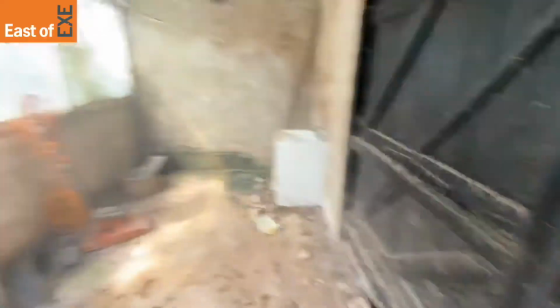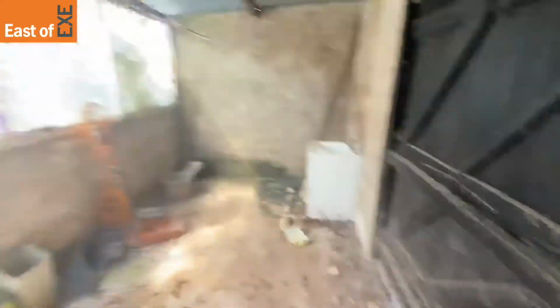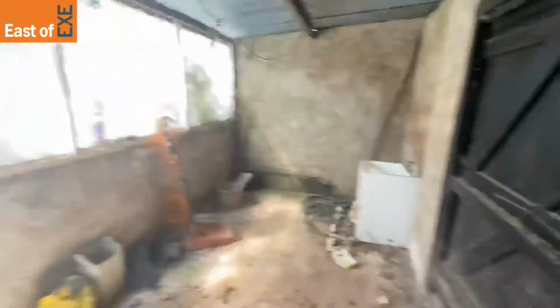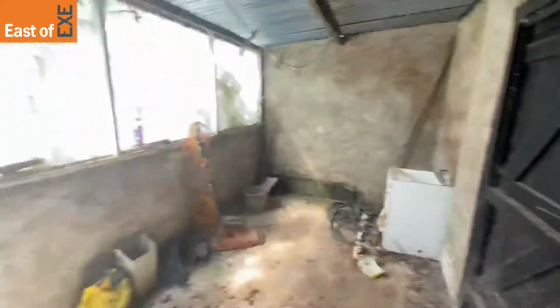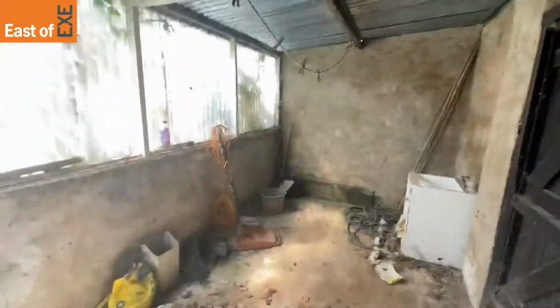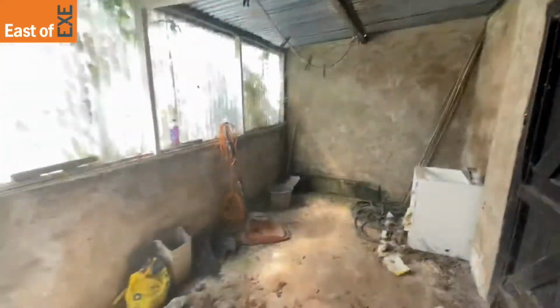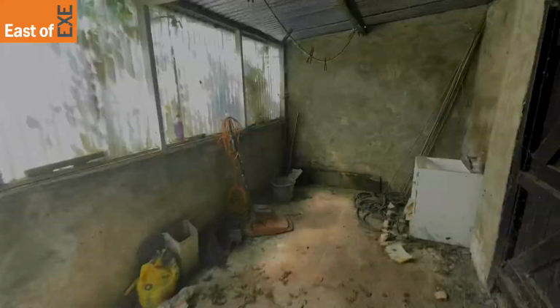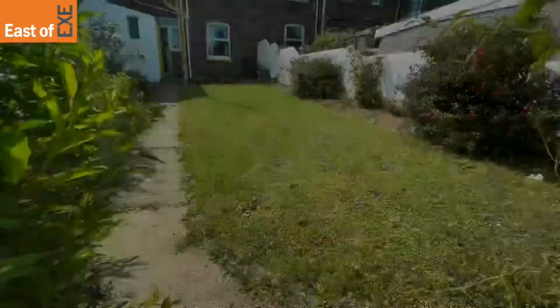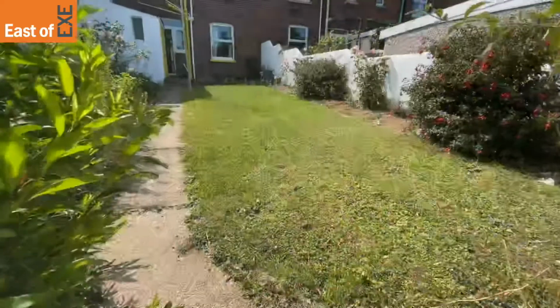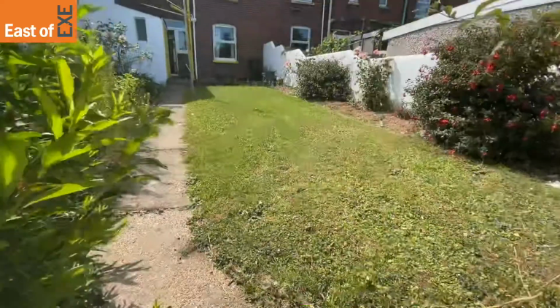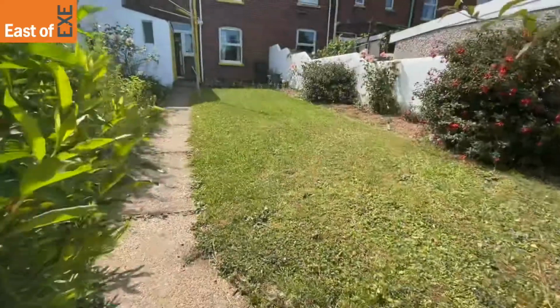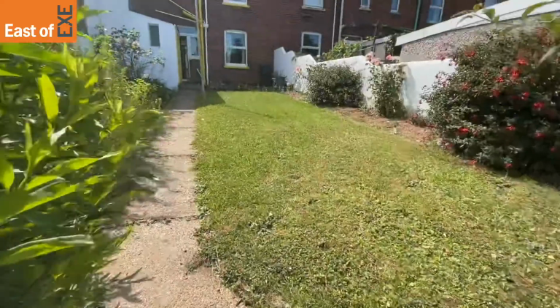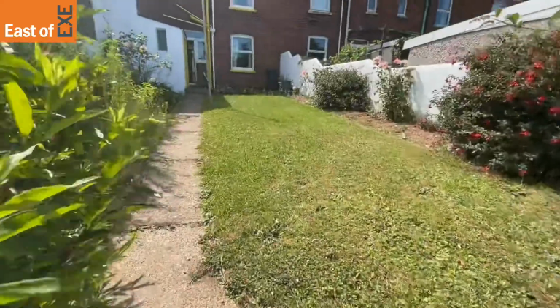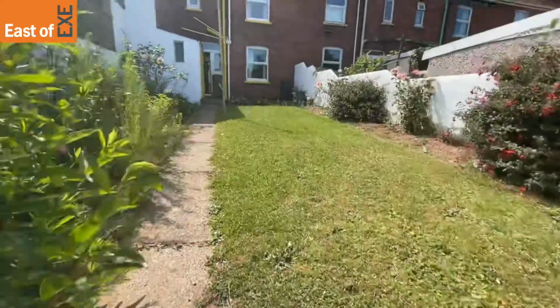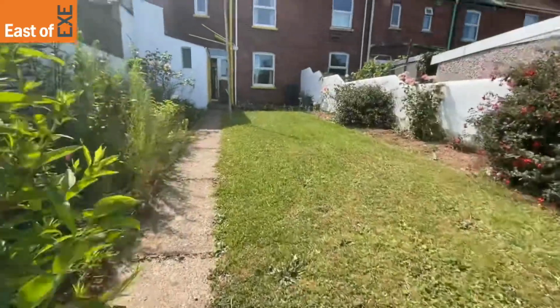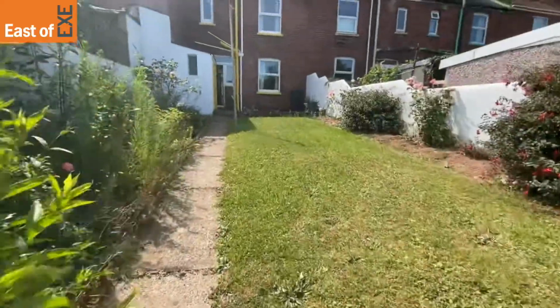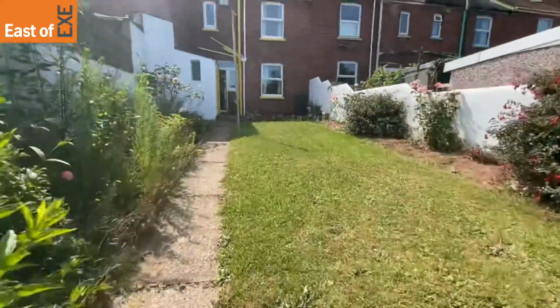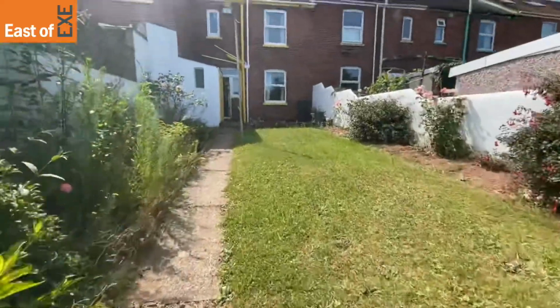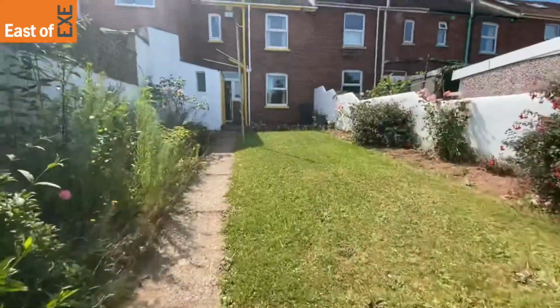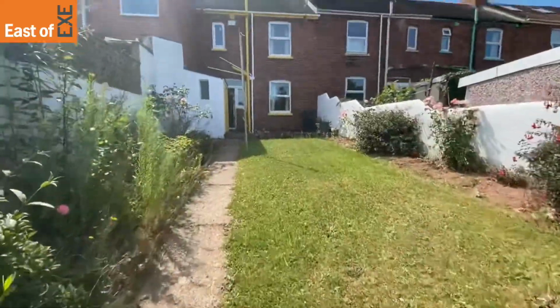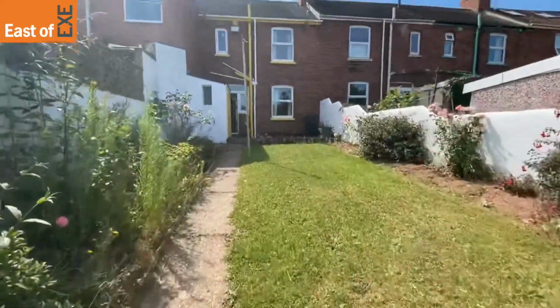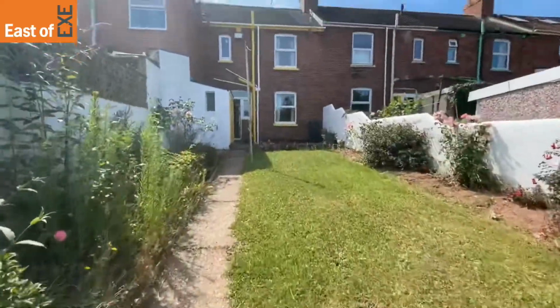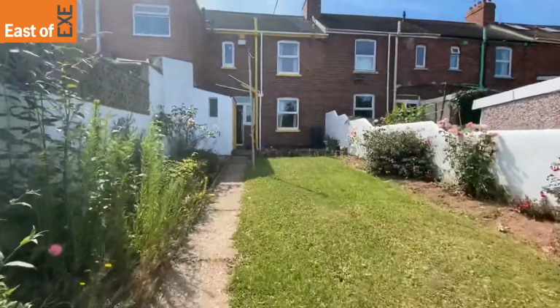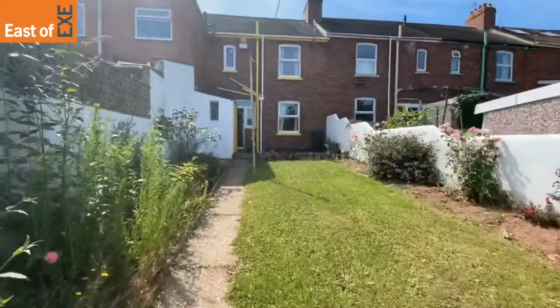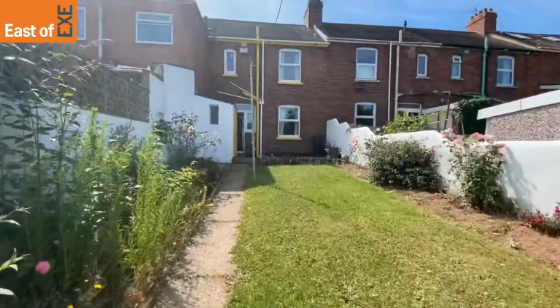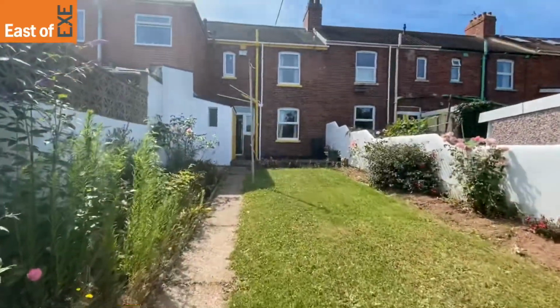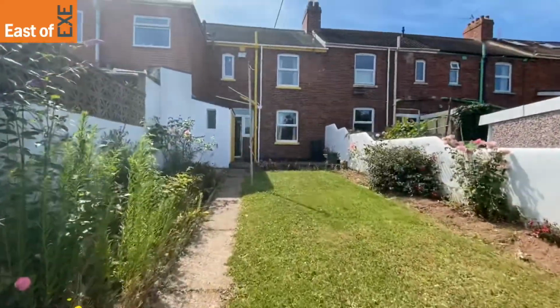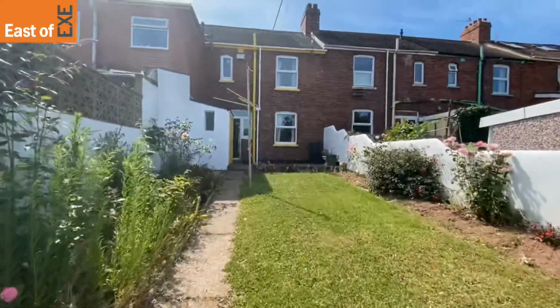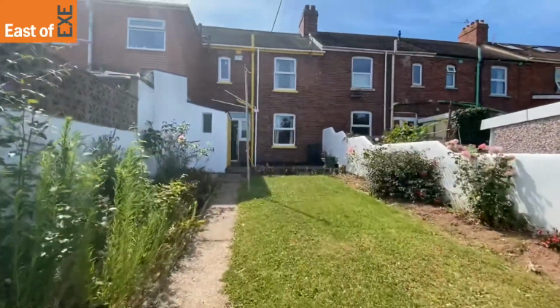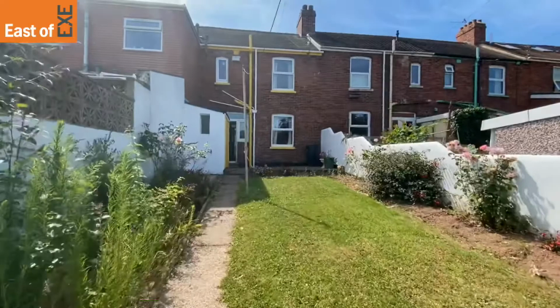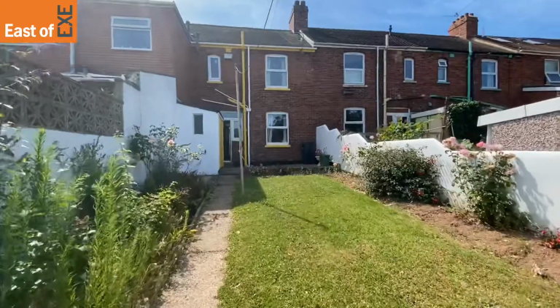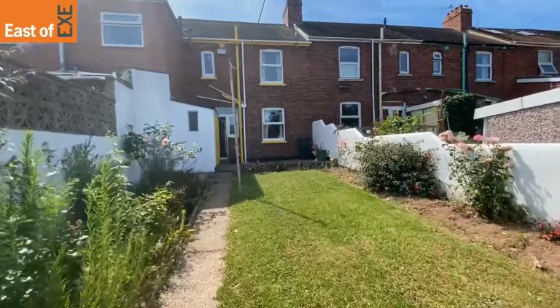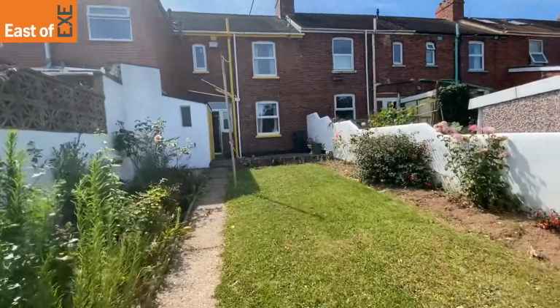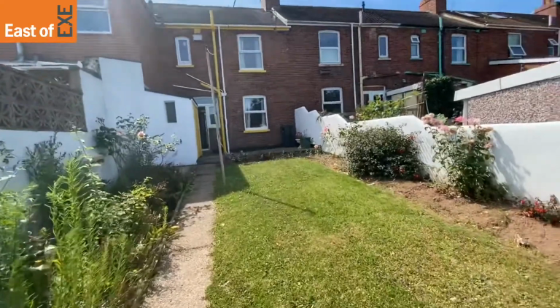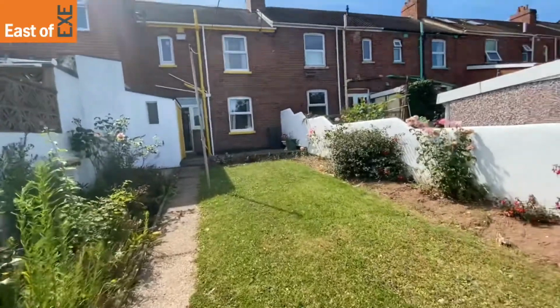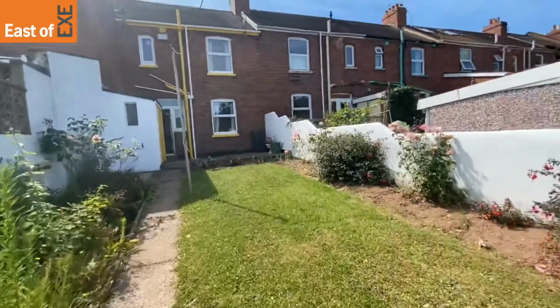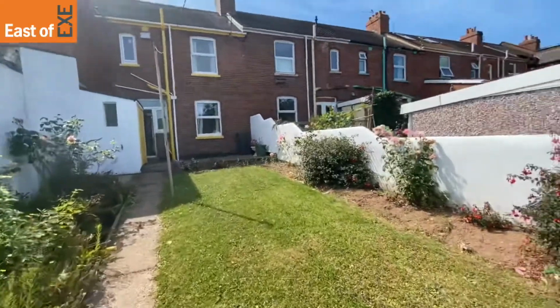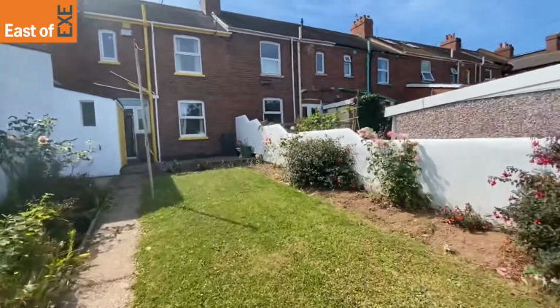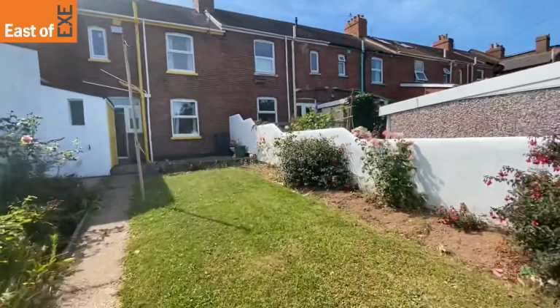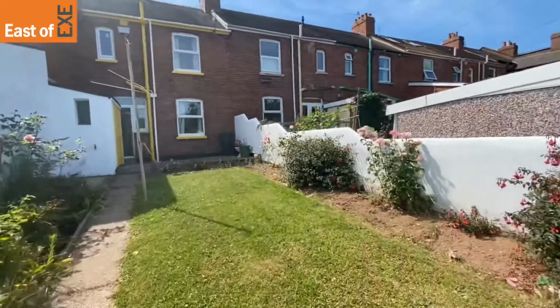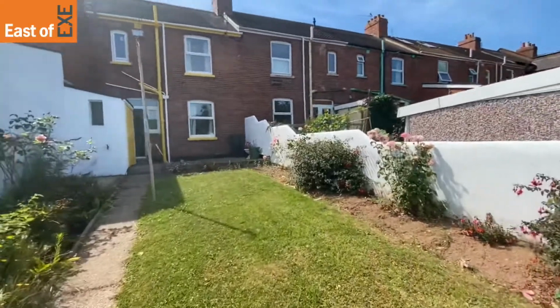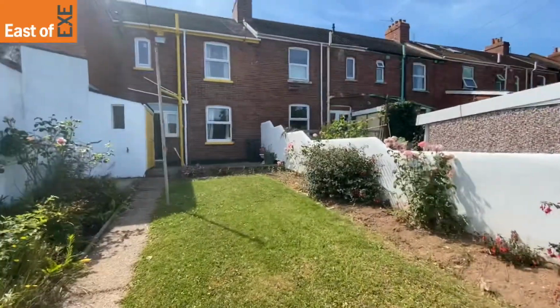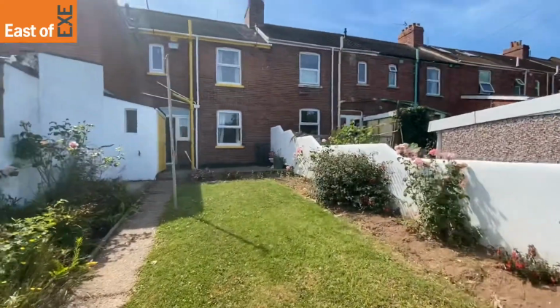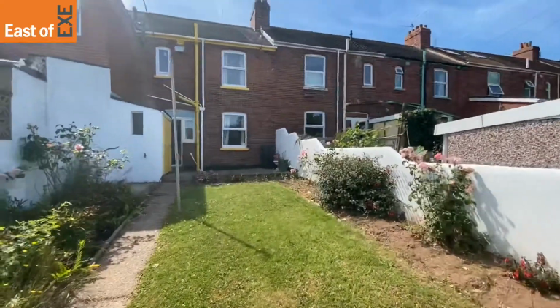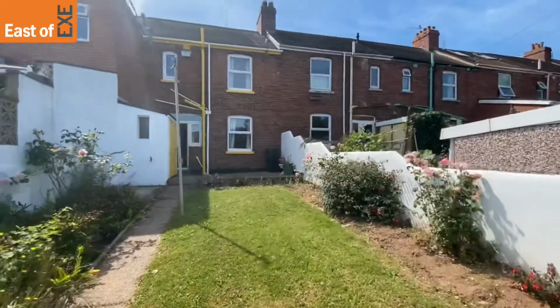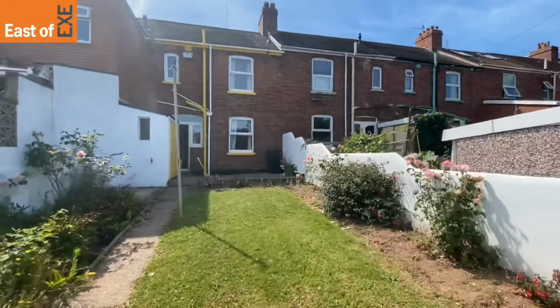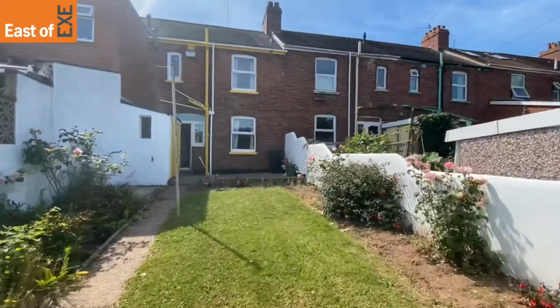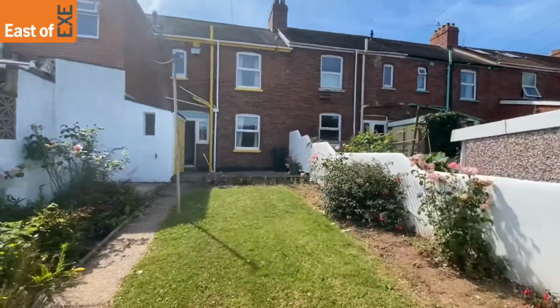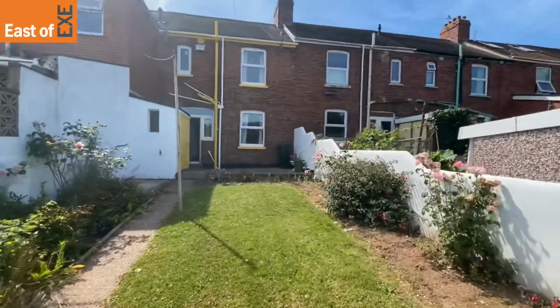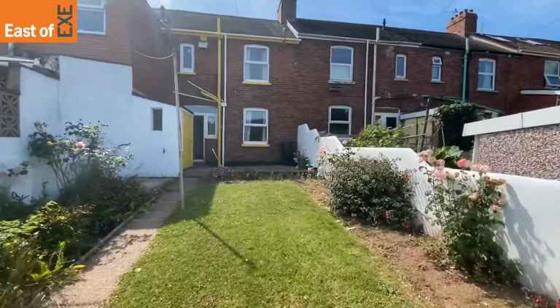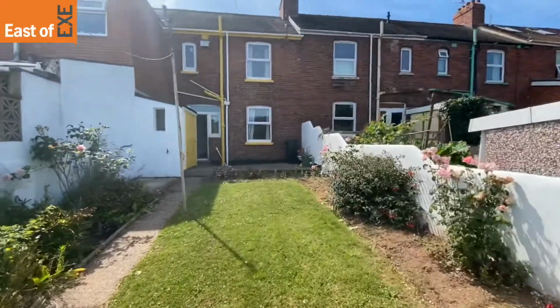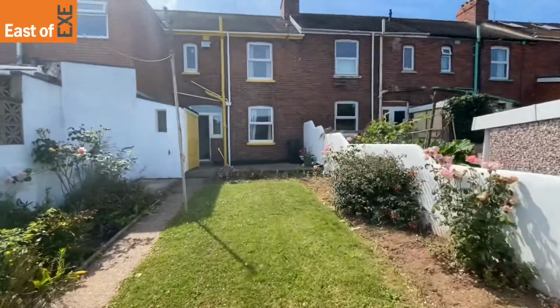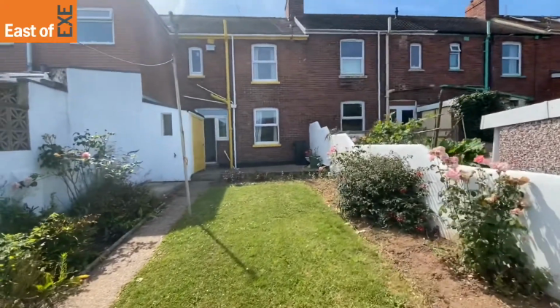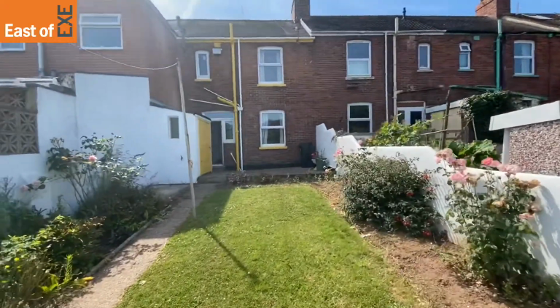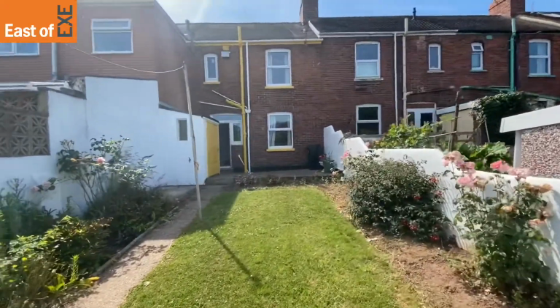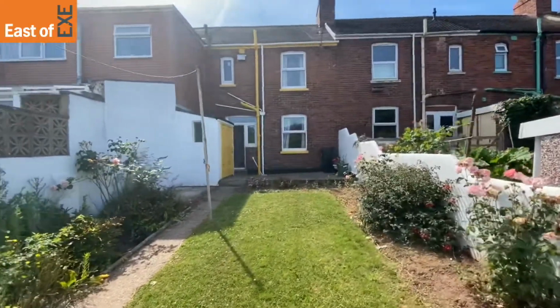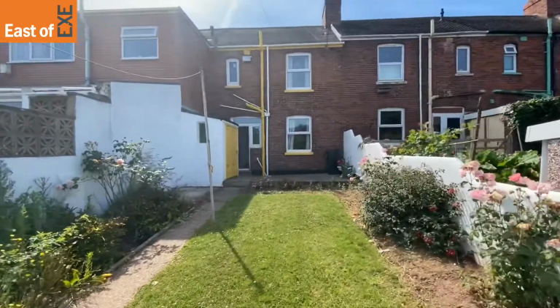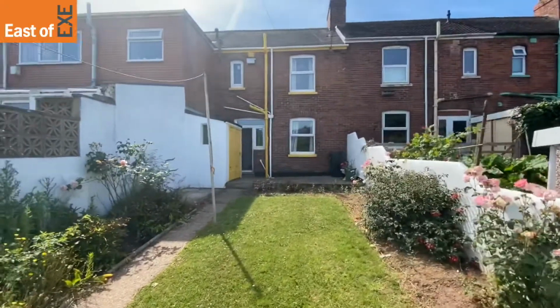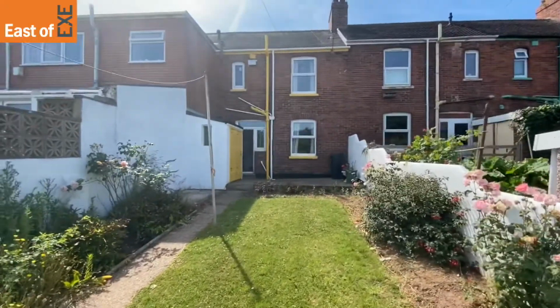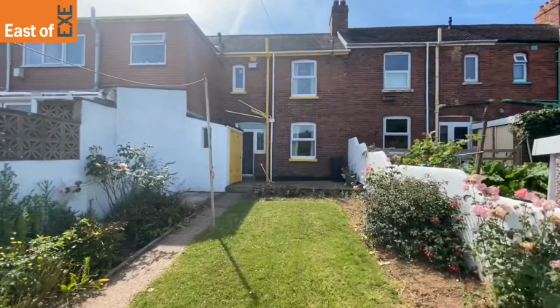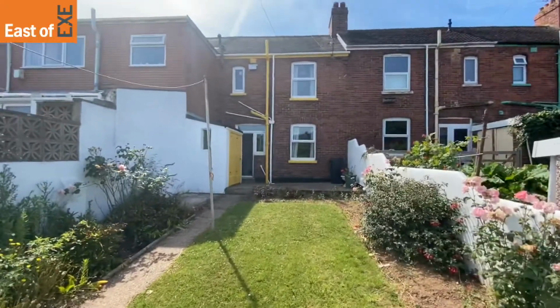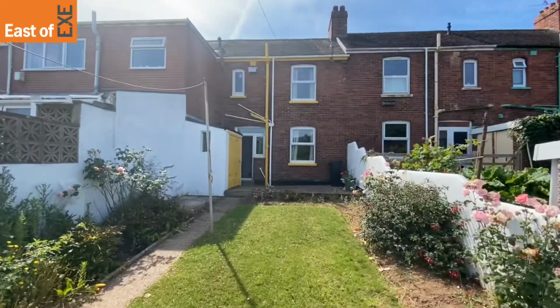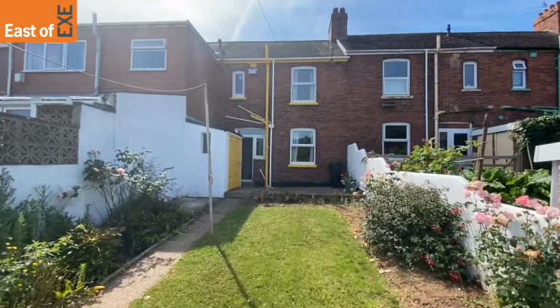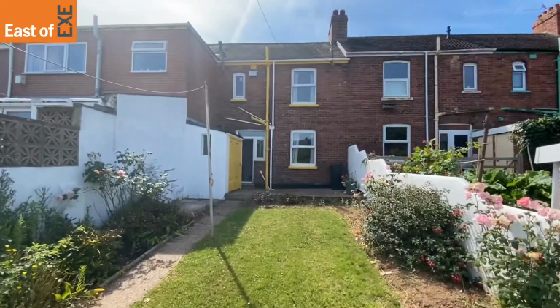No power or lighting in here at the moment. If you're interested in this property and would like to know more, I have left links and information in the description.